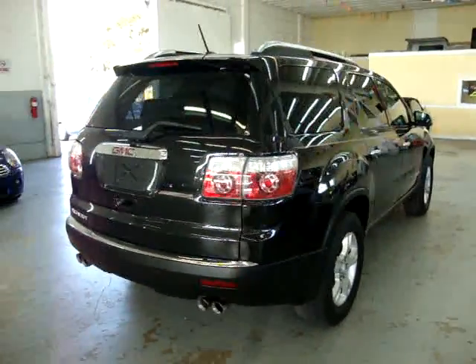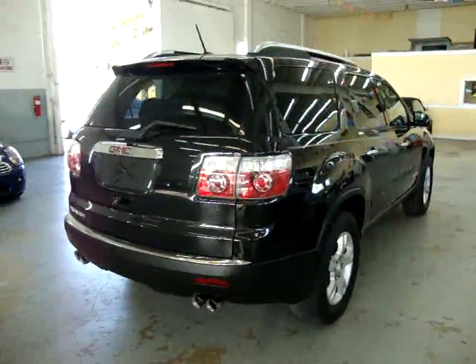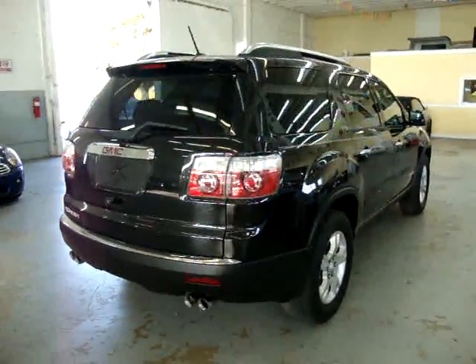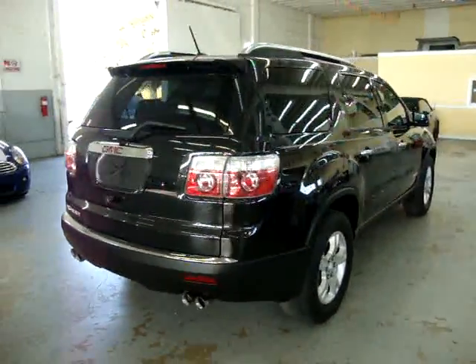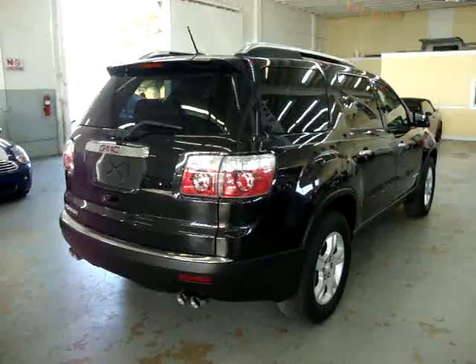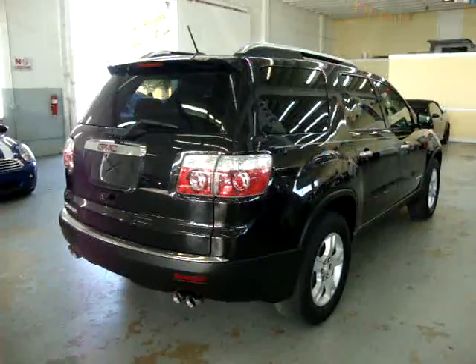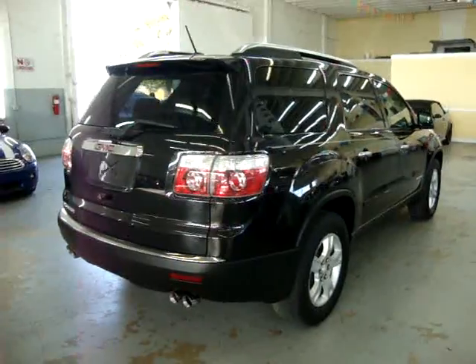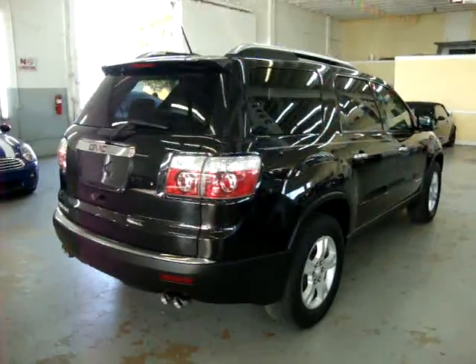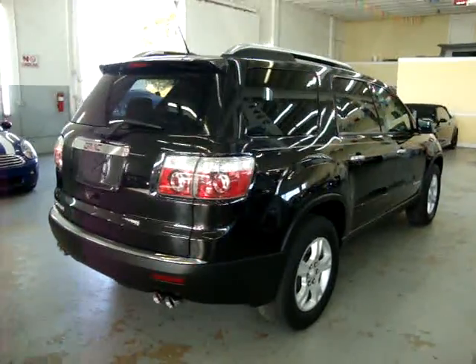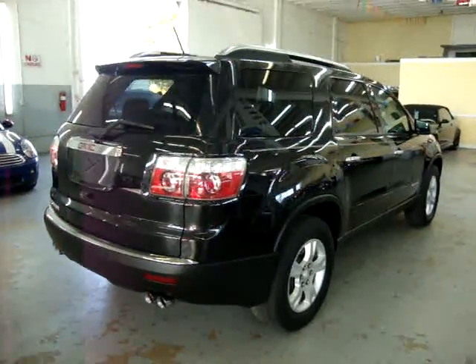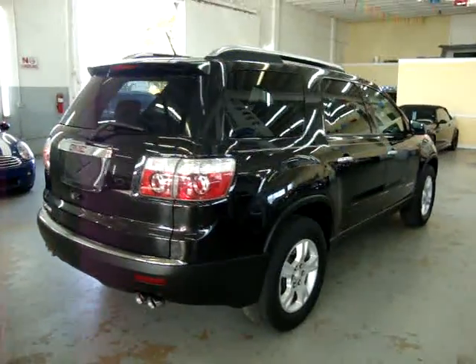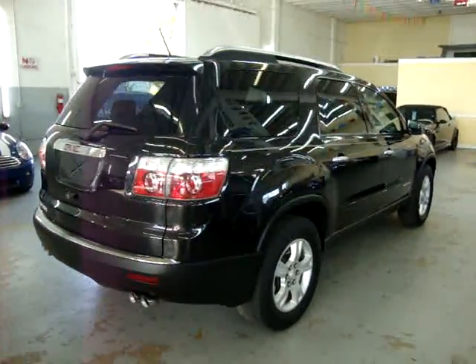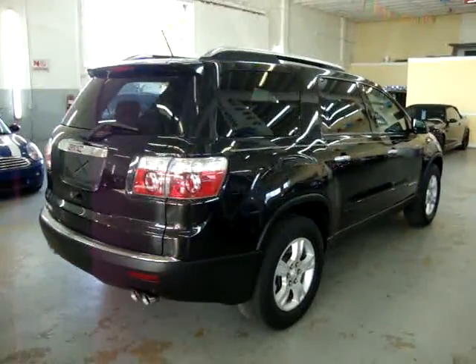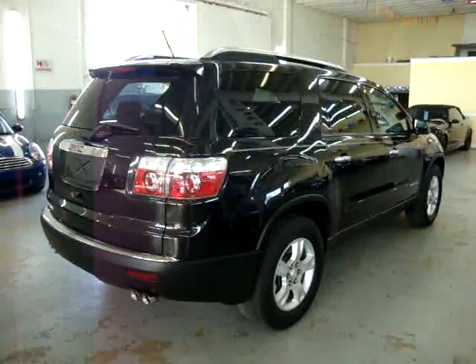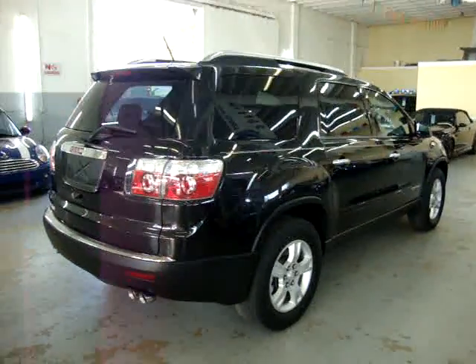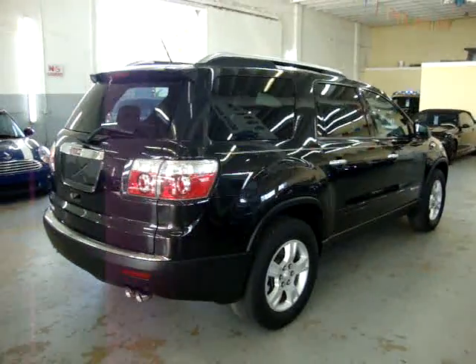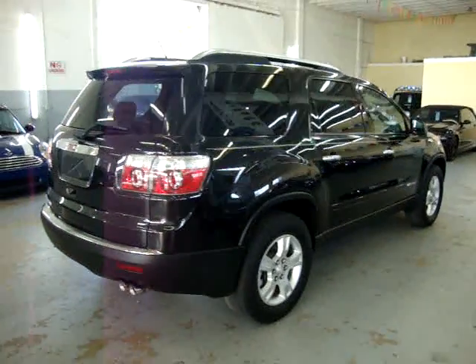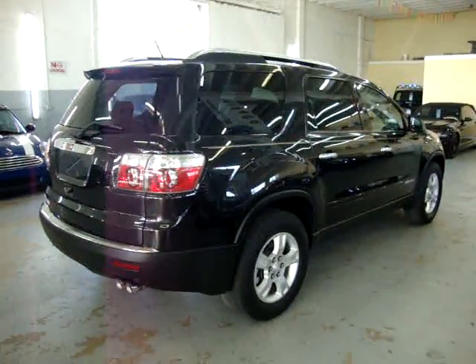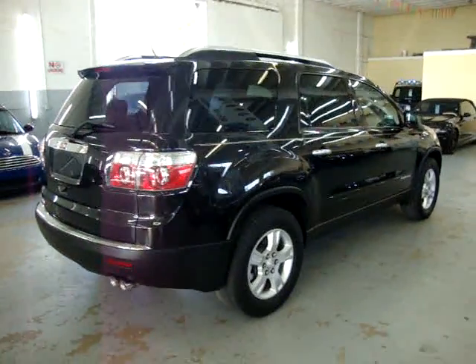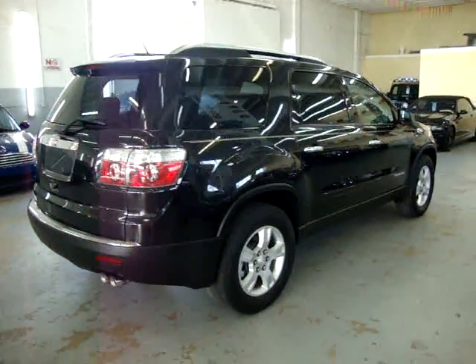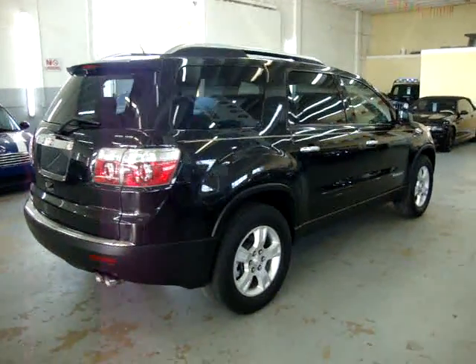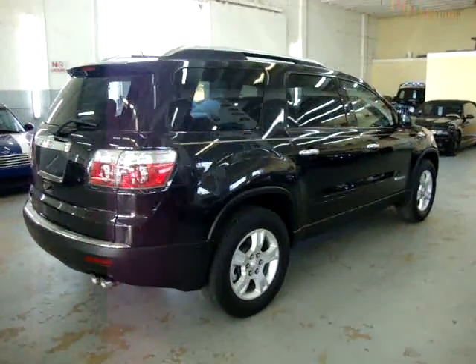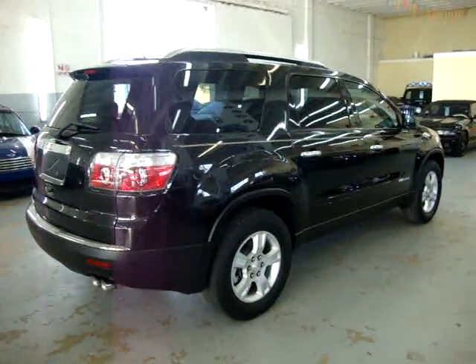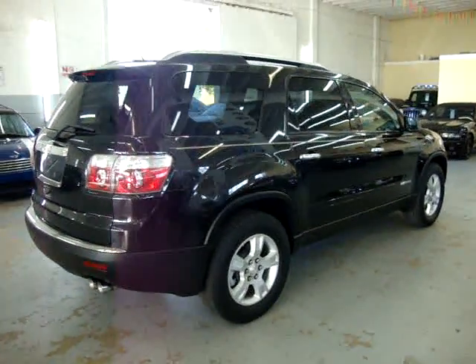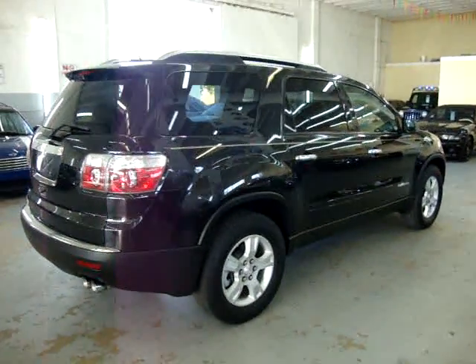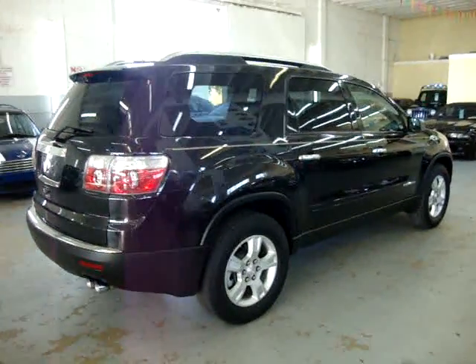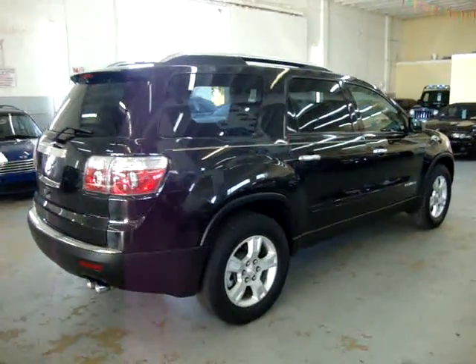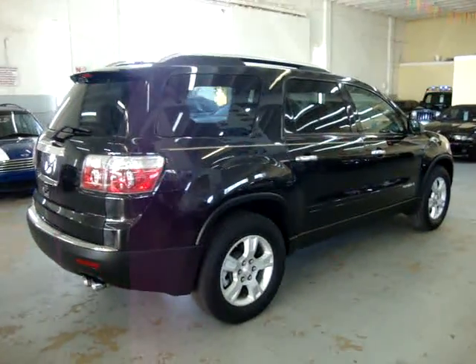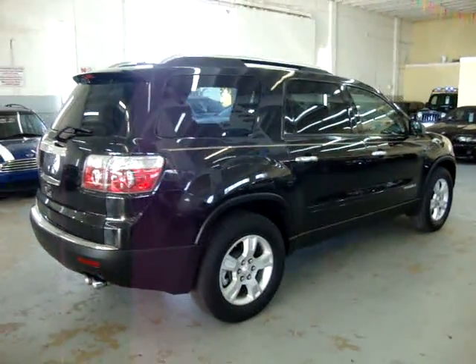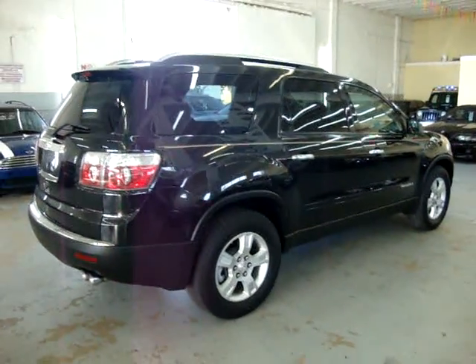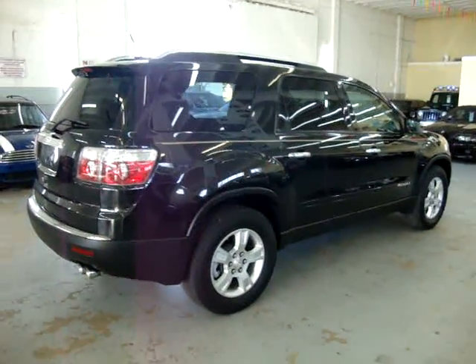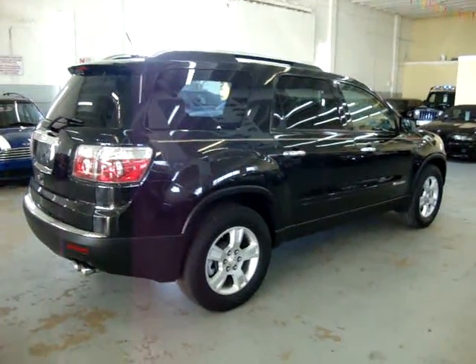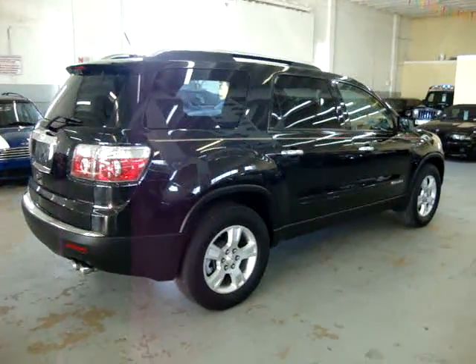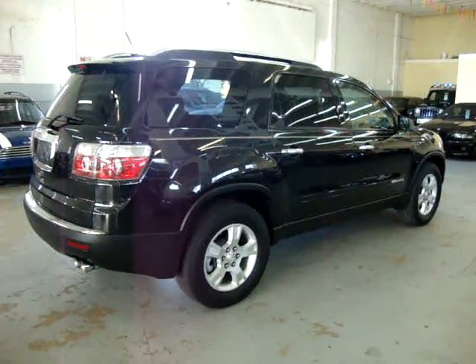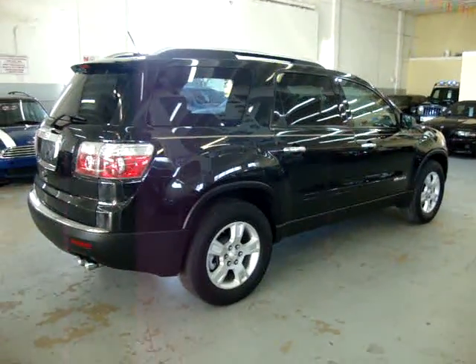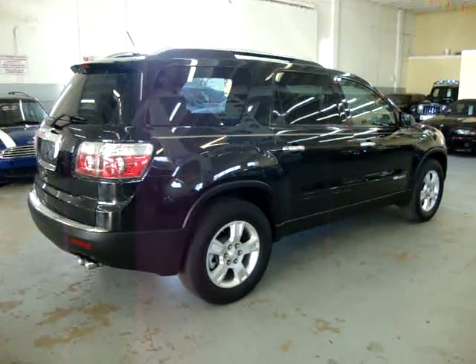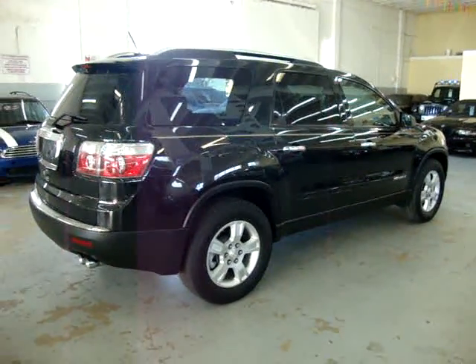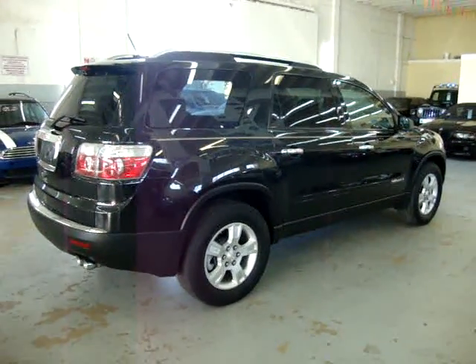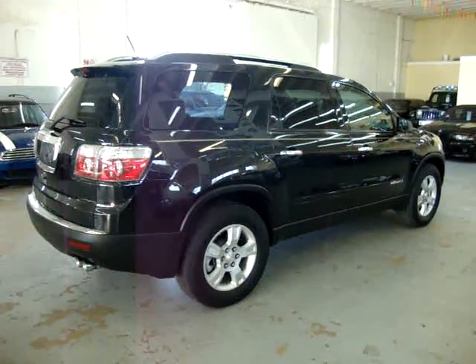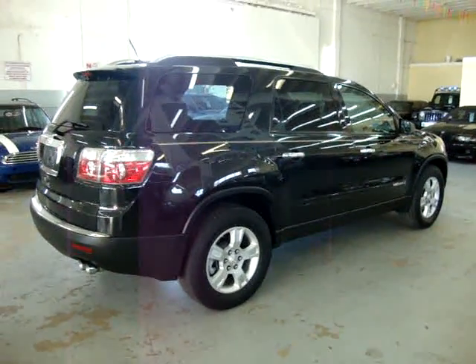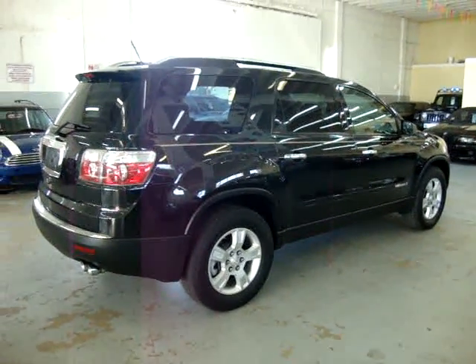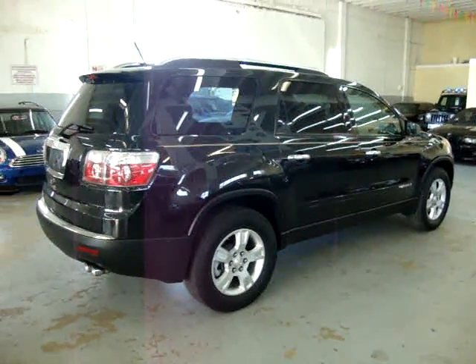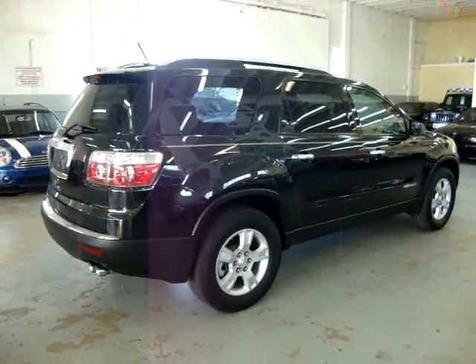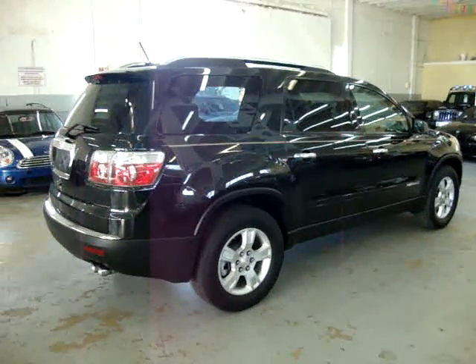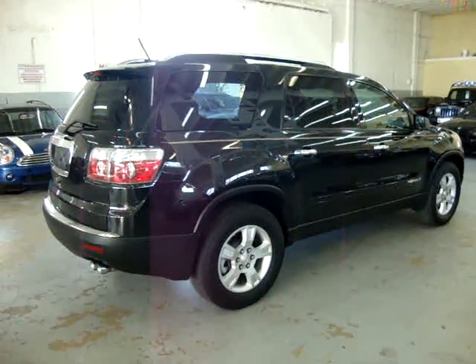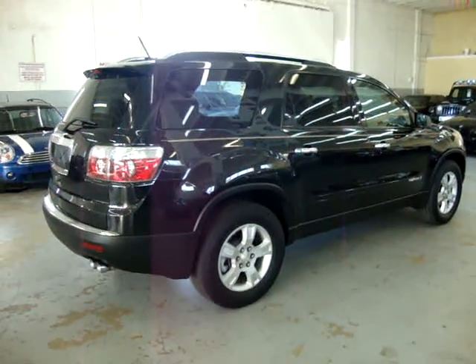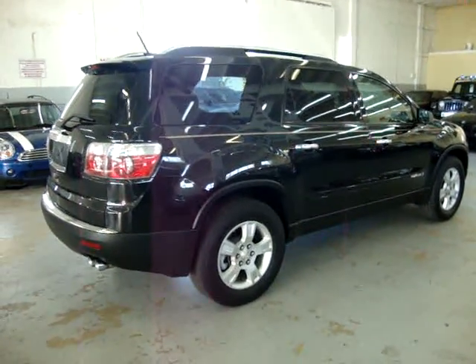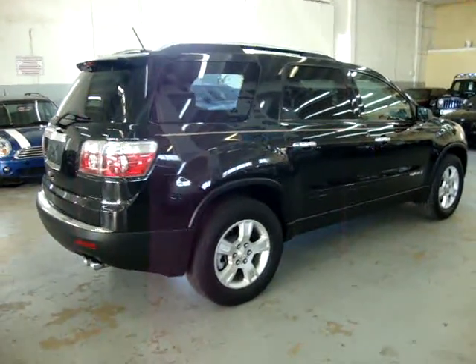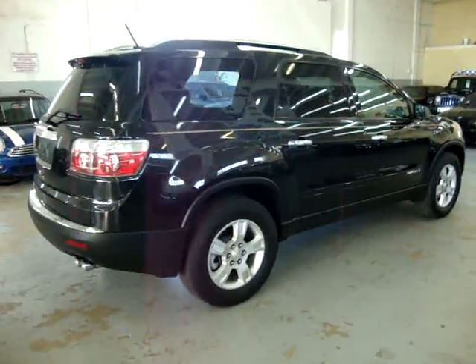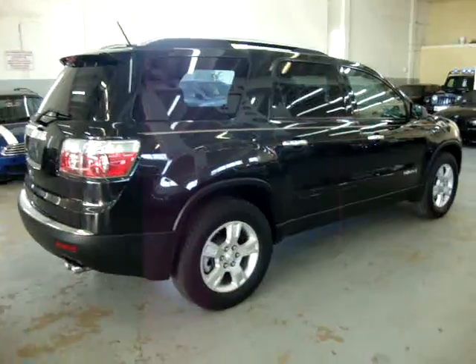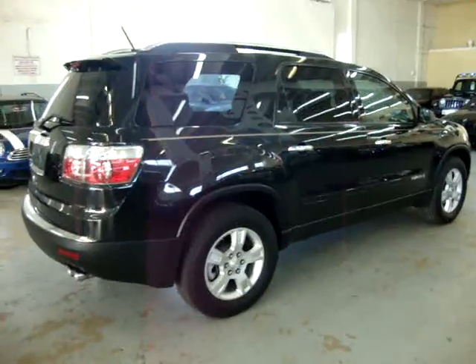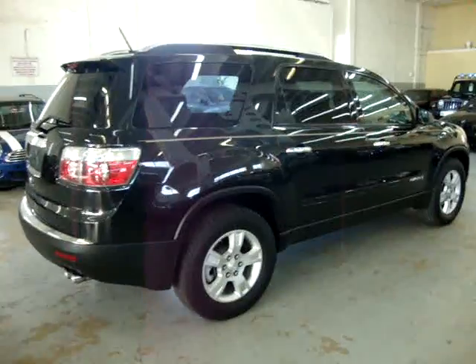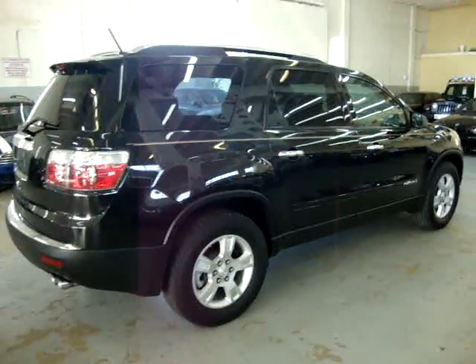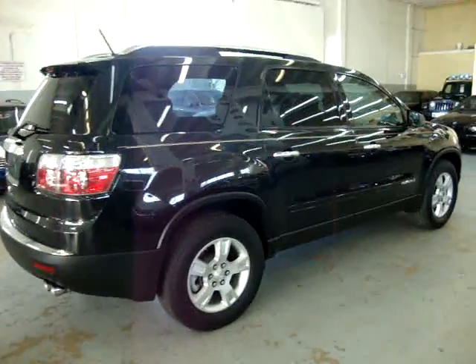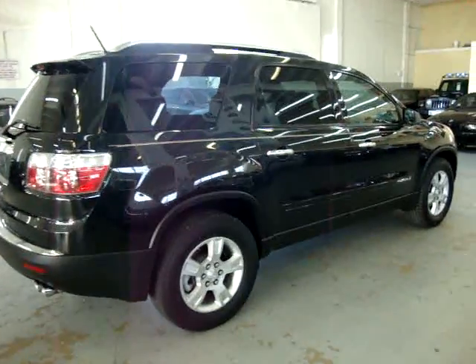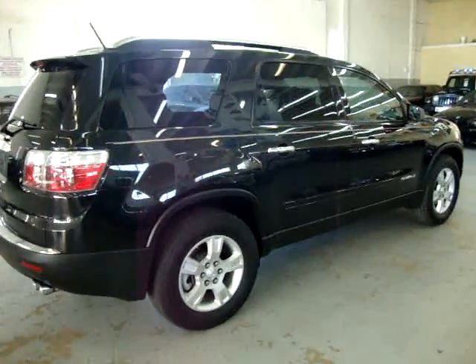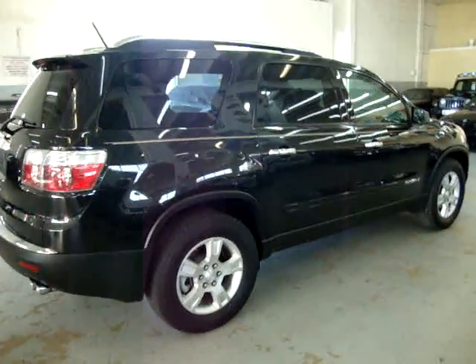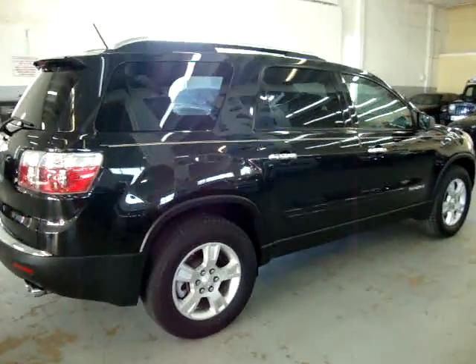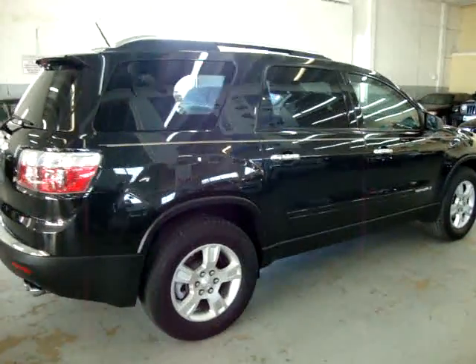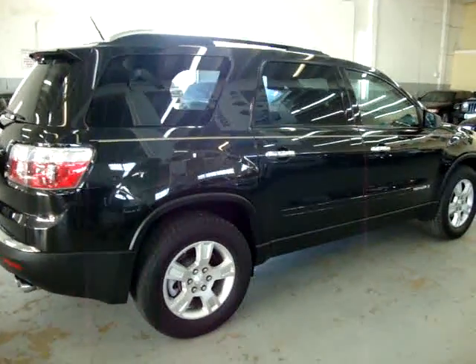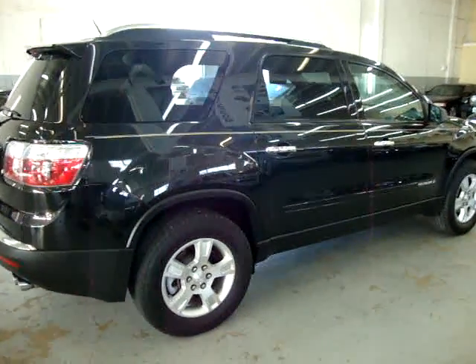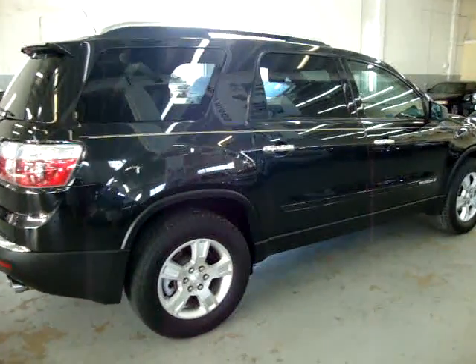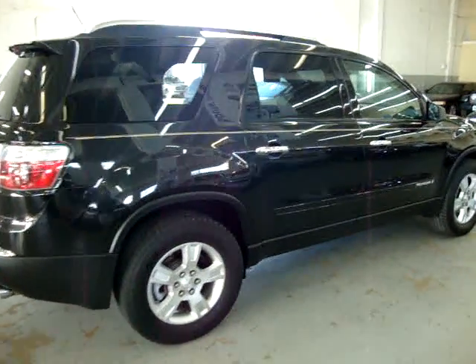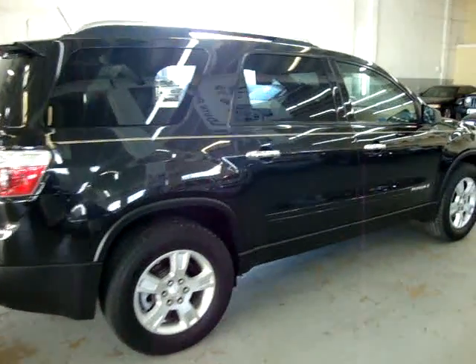If you're watching this video on AutoTrader, it will cut off at 3 minutes. To see the full 10-minute video, please visit our website VehicleMax.net.